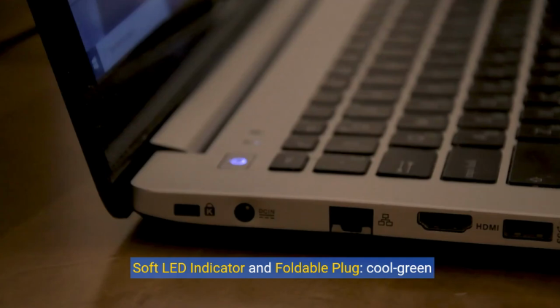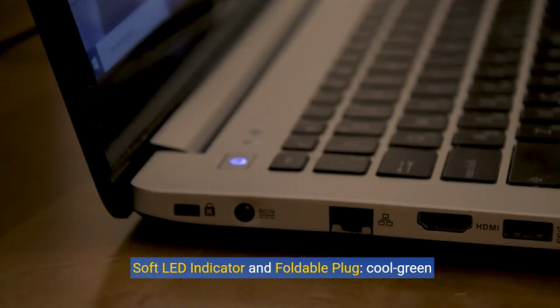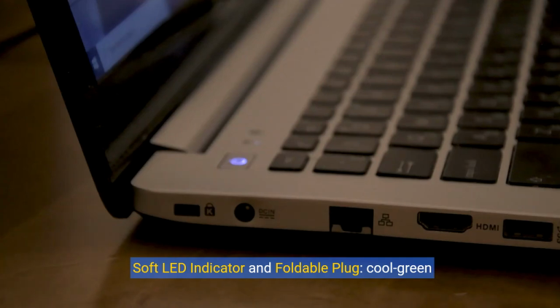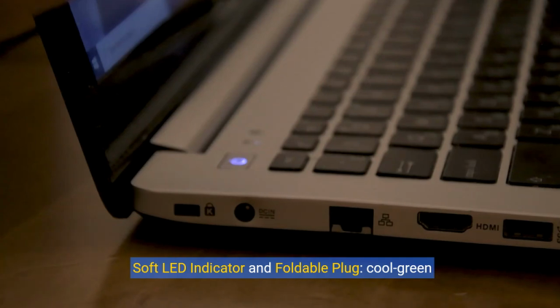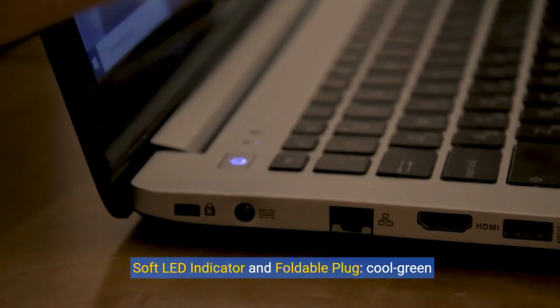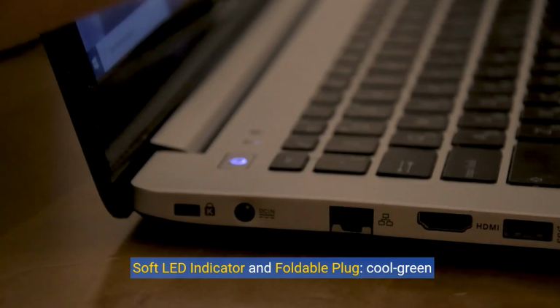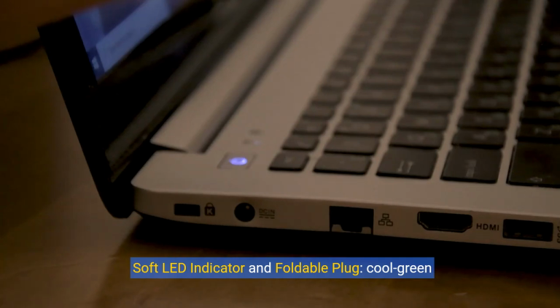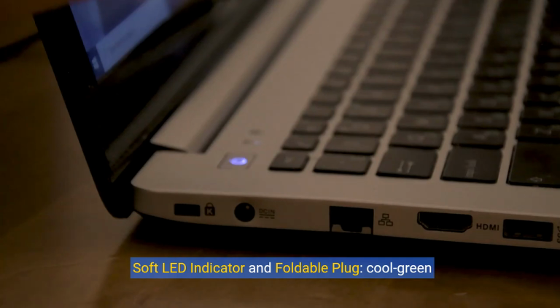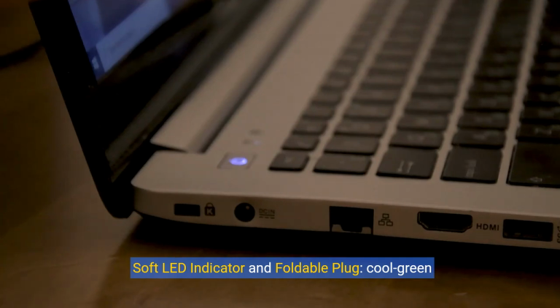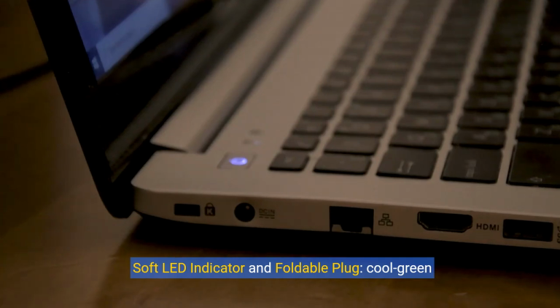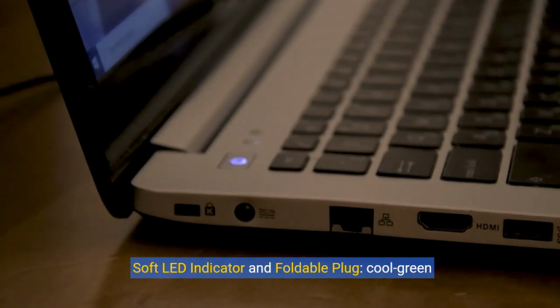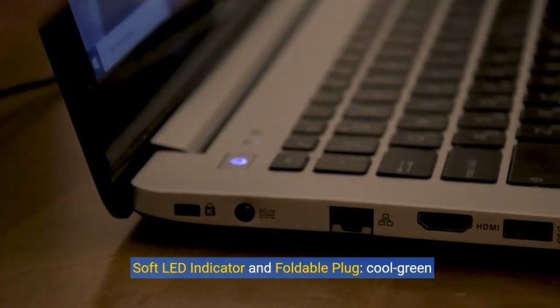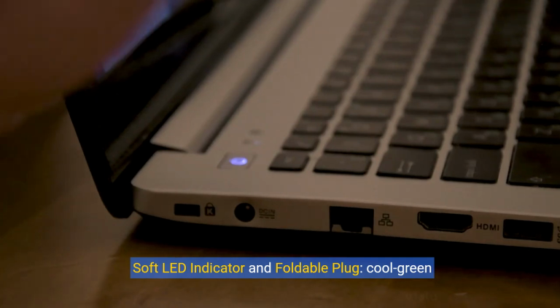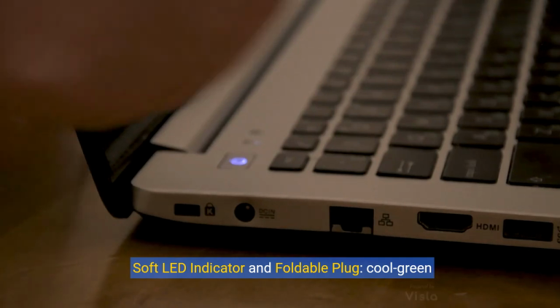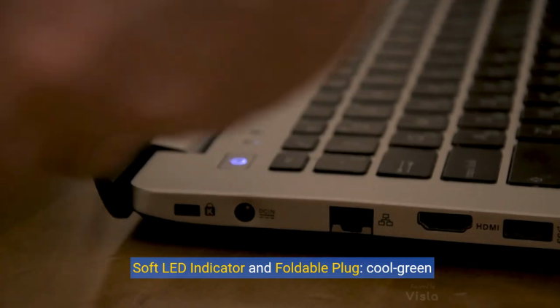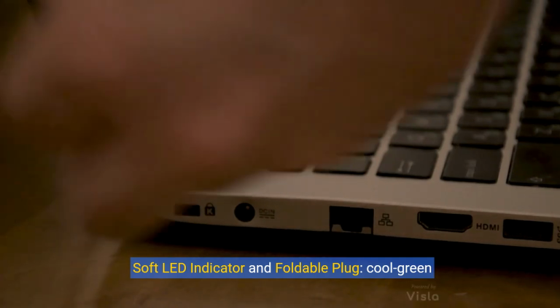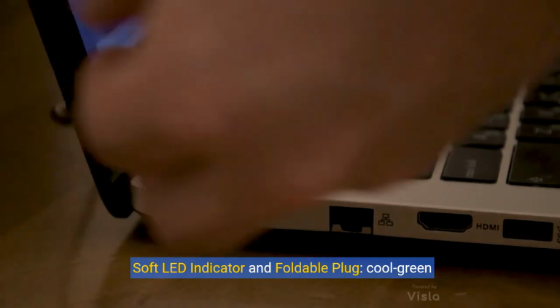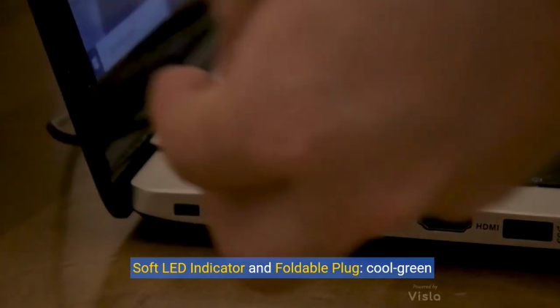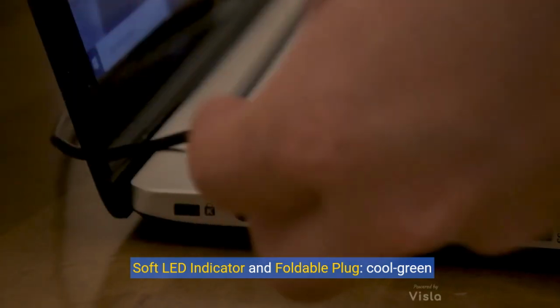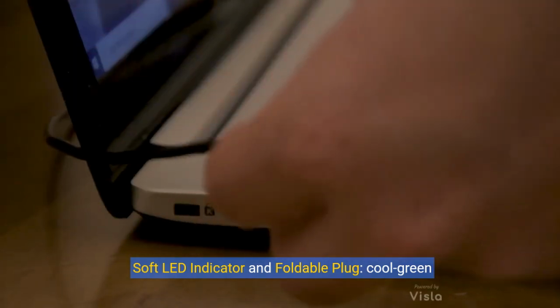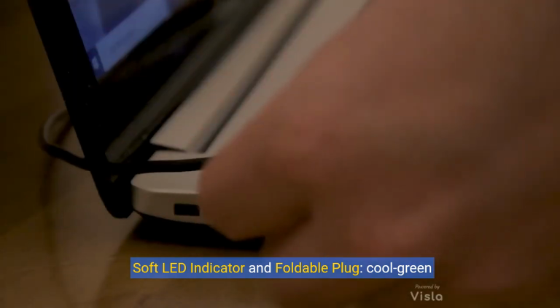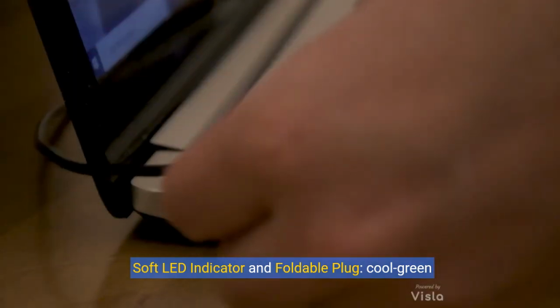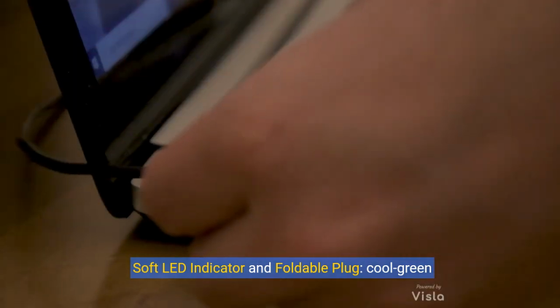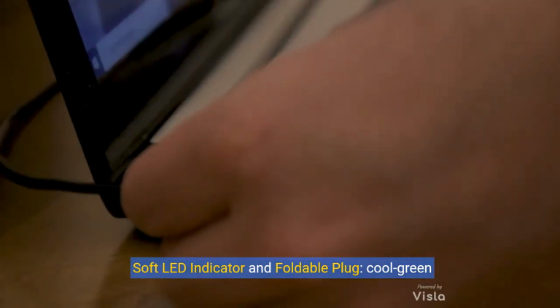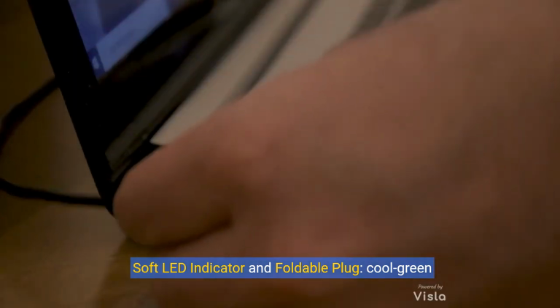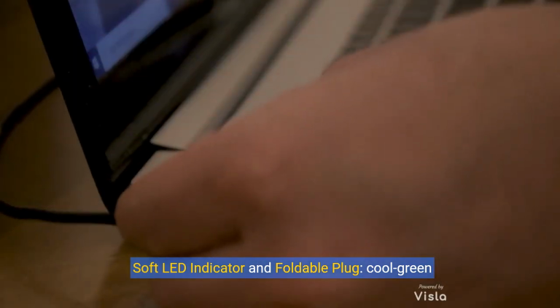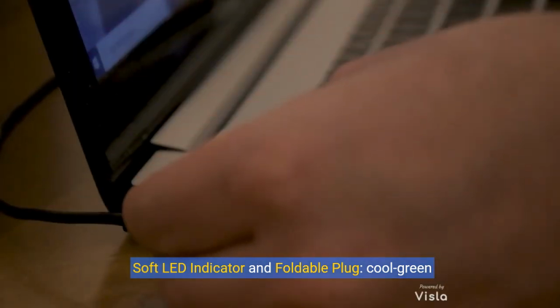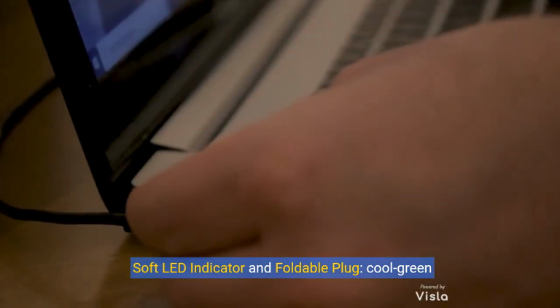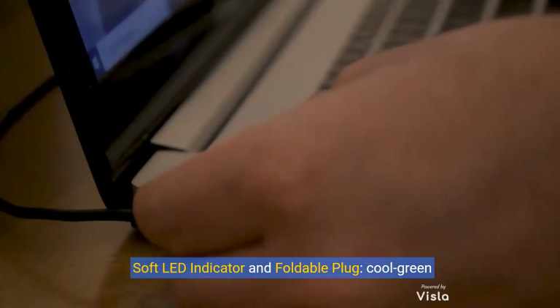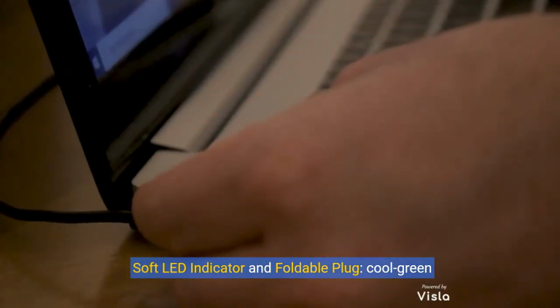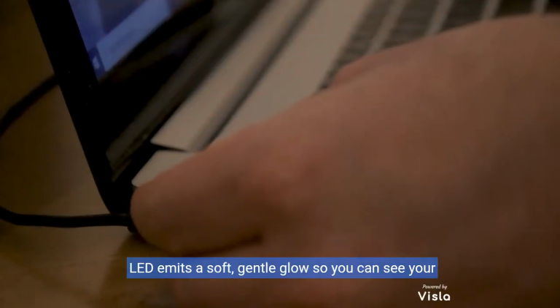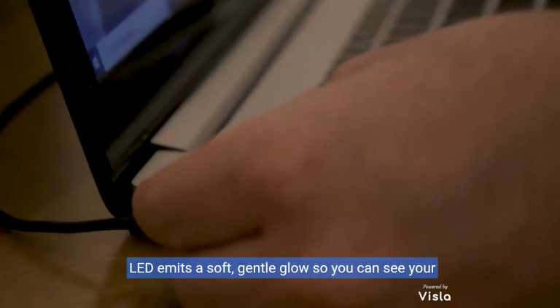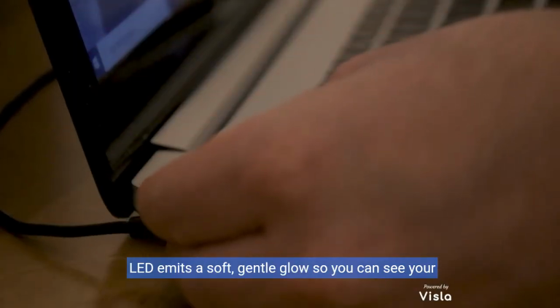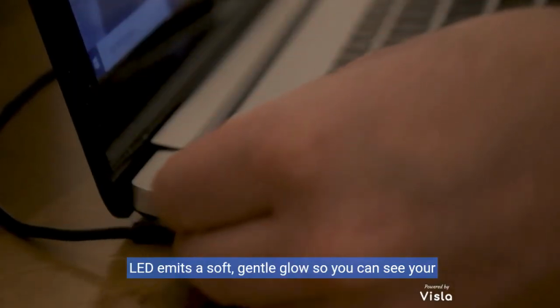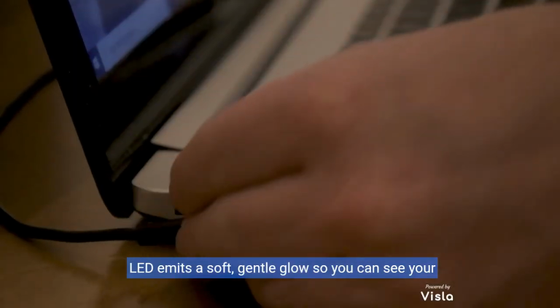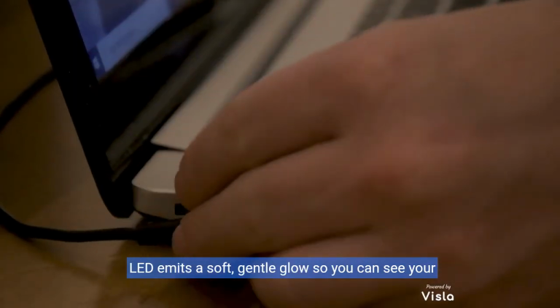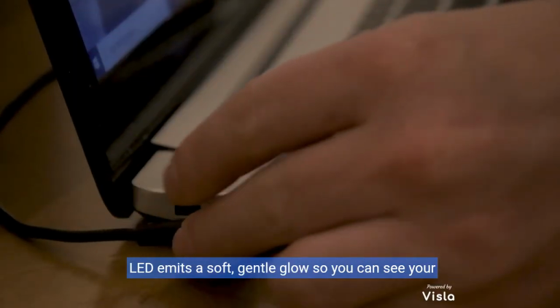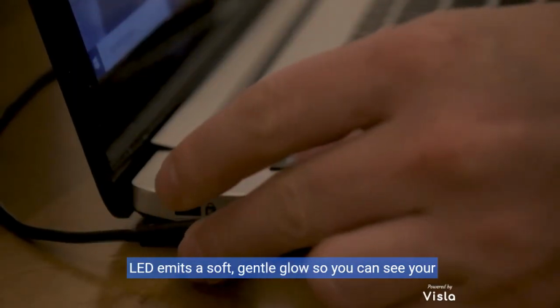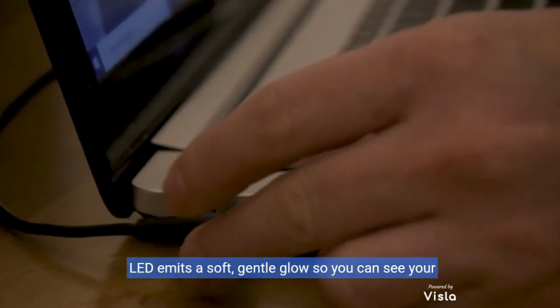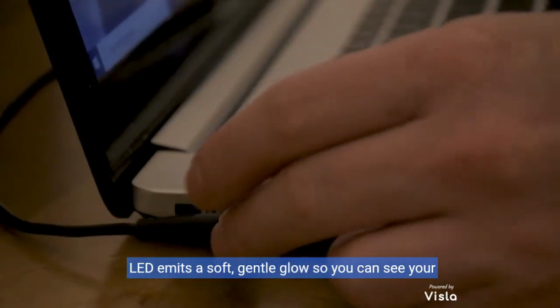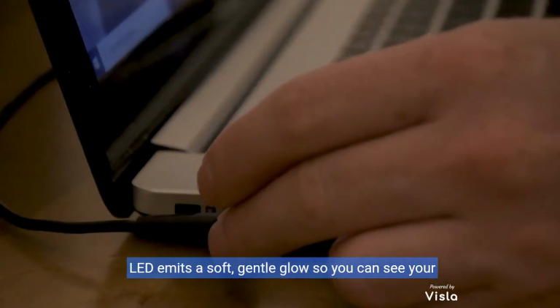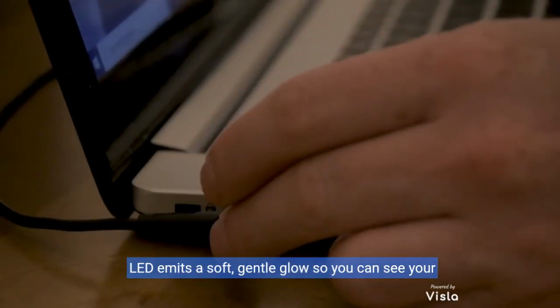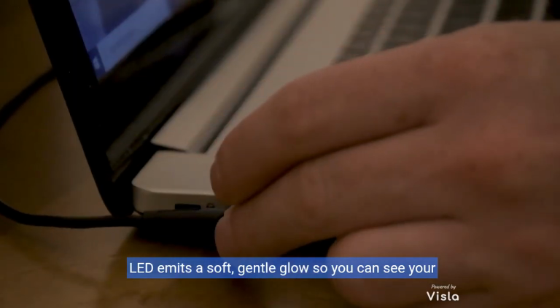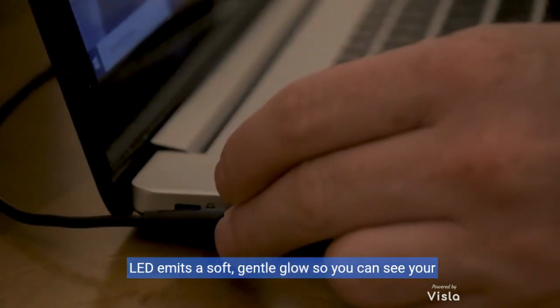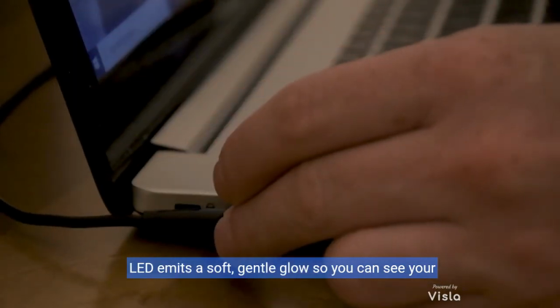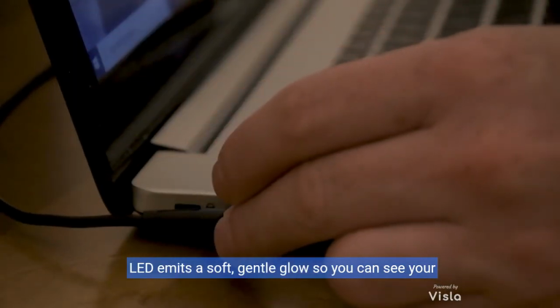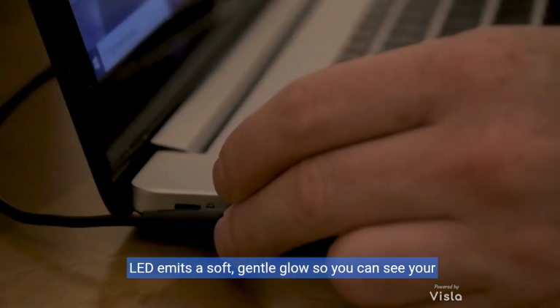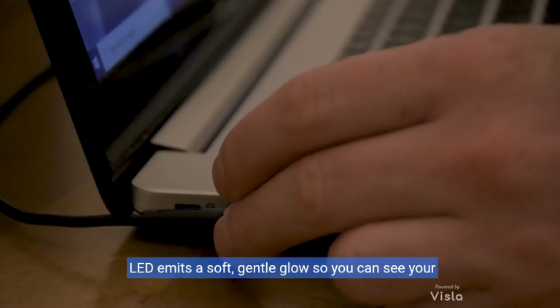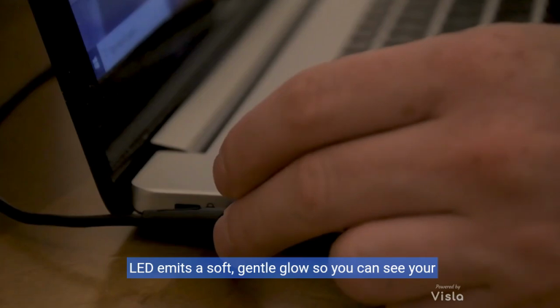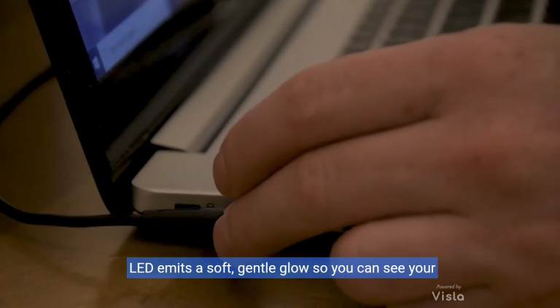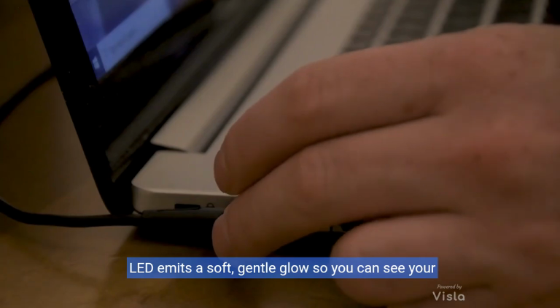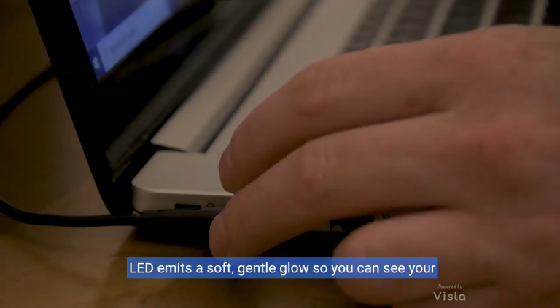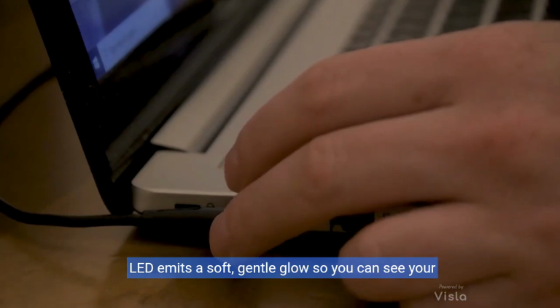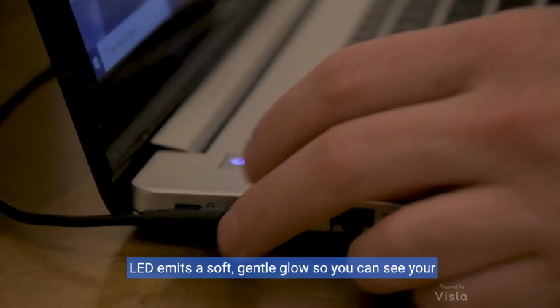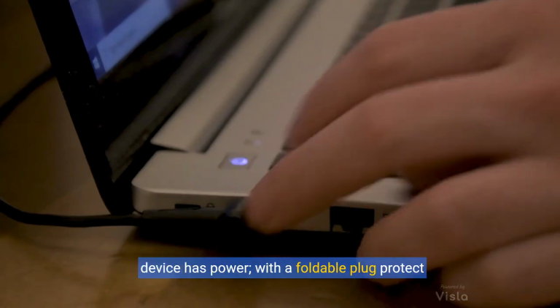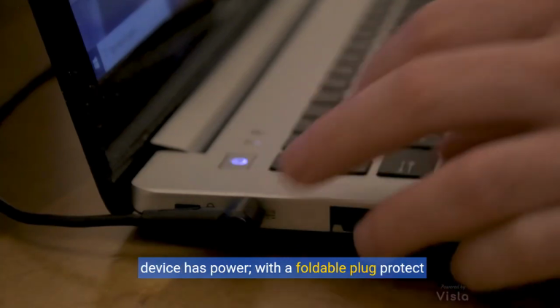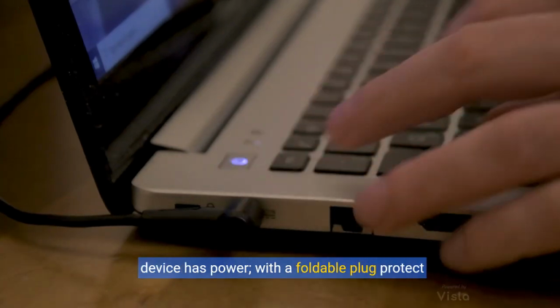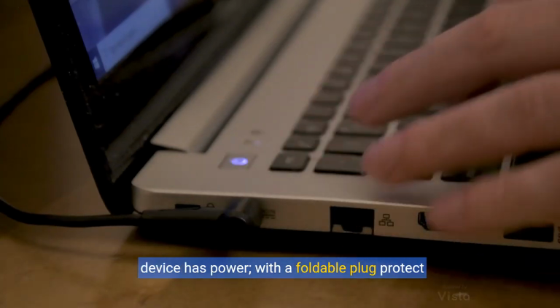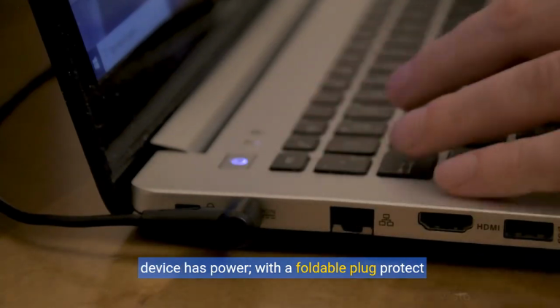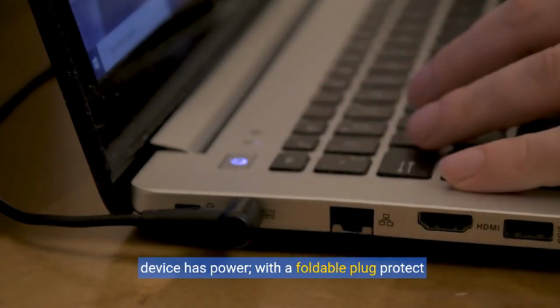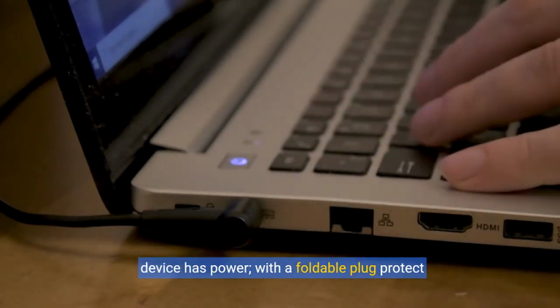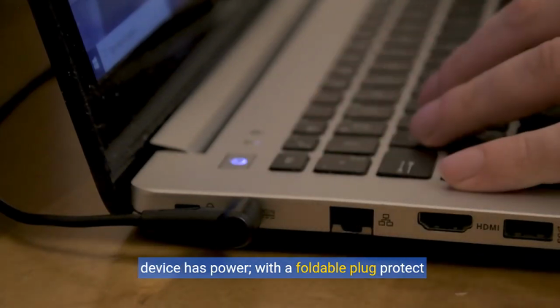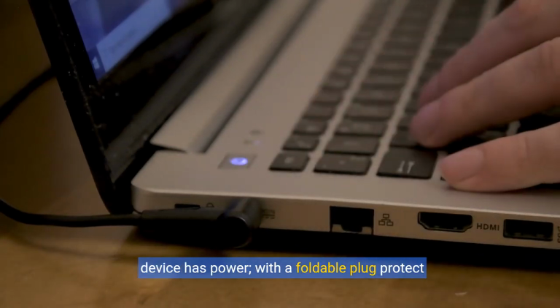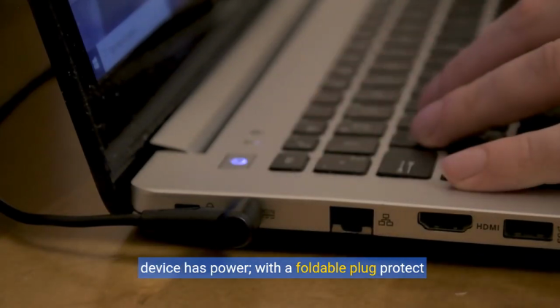Soft LED indicator and foldable plug. A cool green LED emits a soft, gentle glow so you can see your device has power.